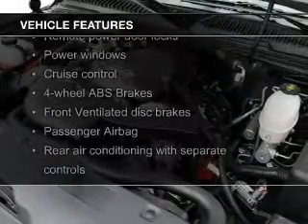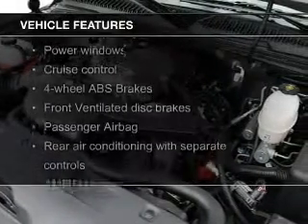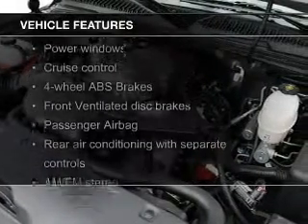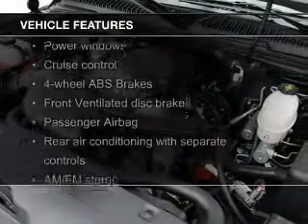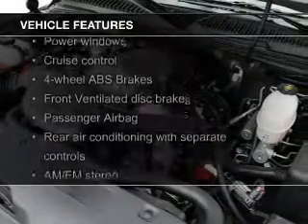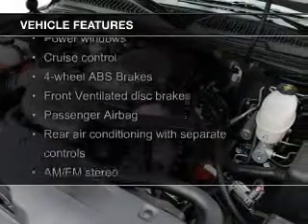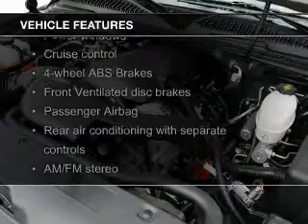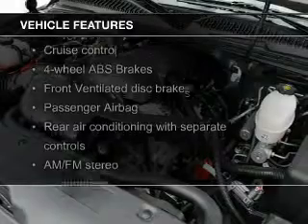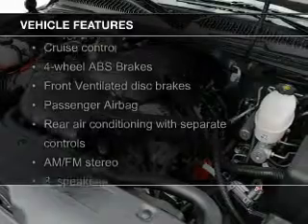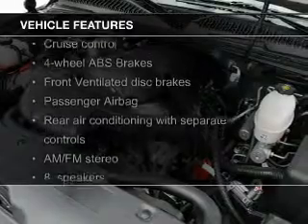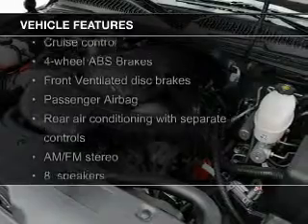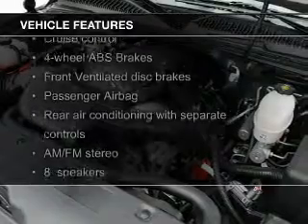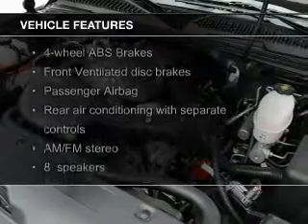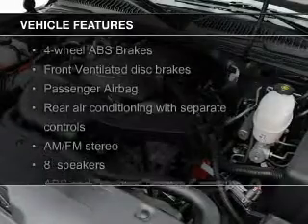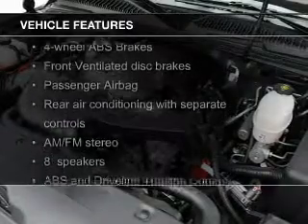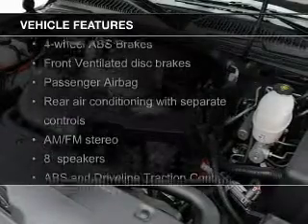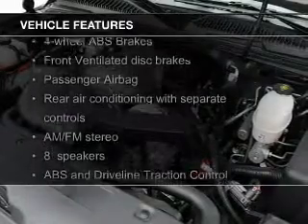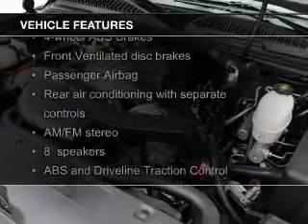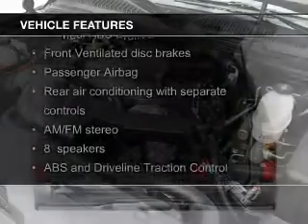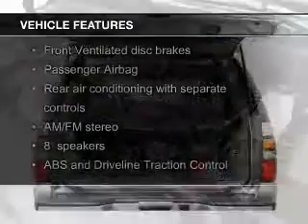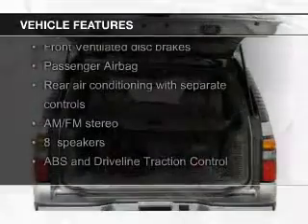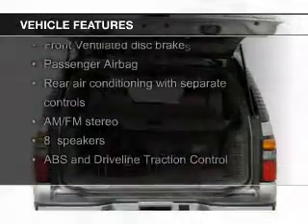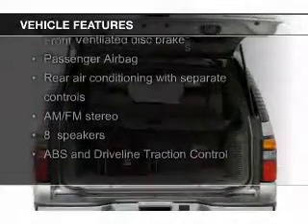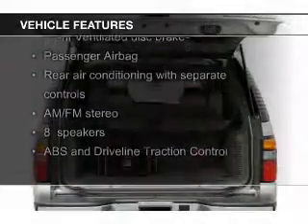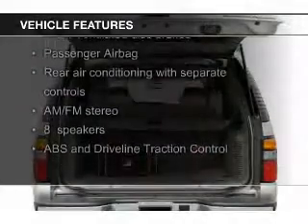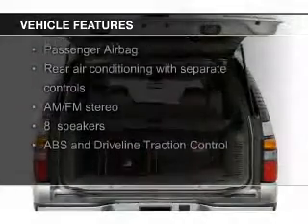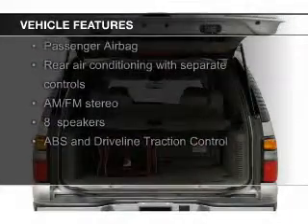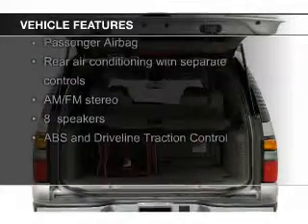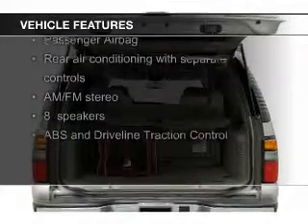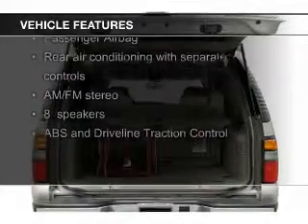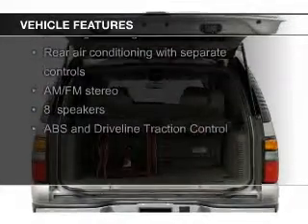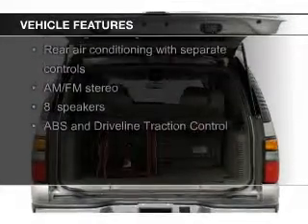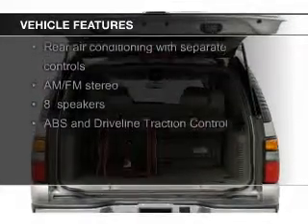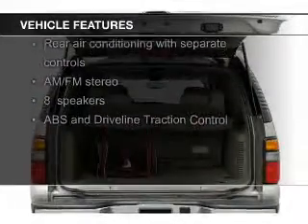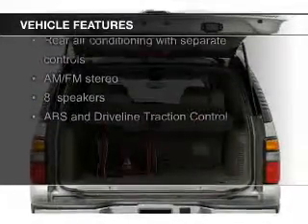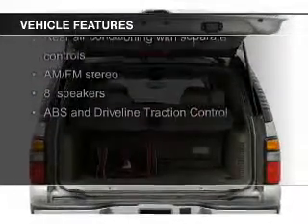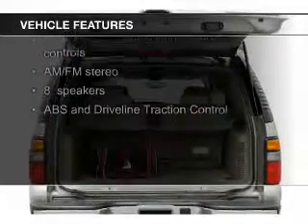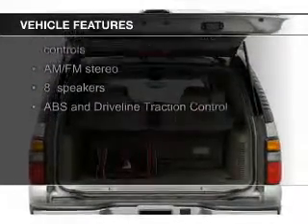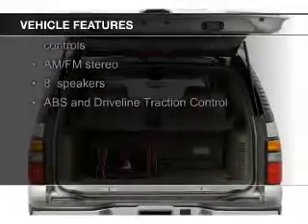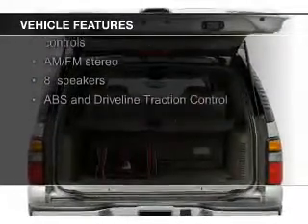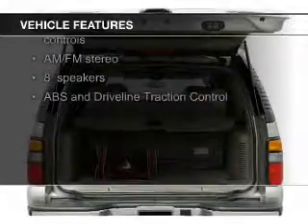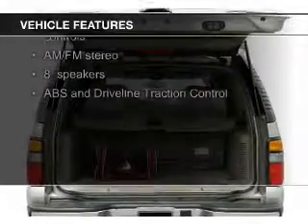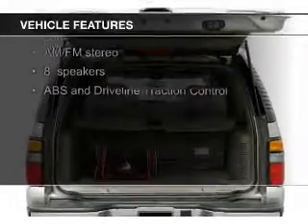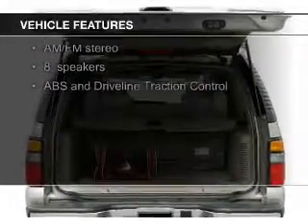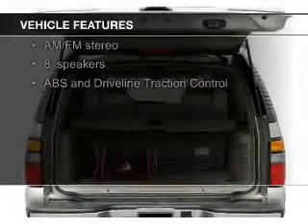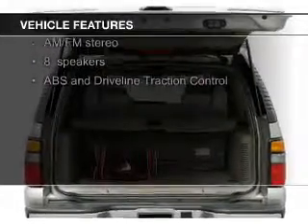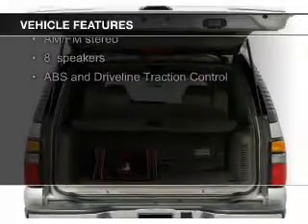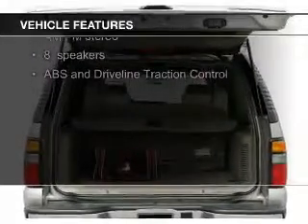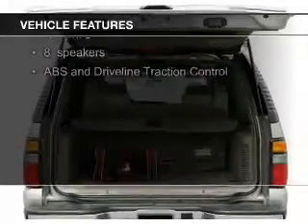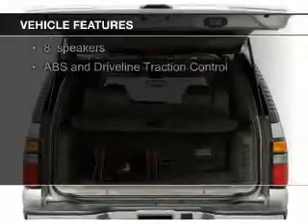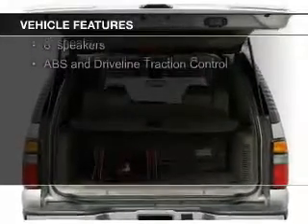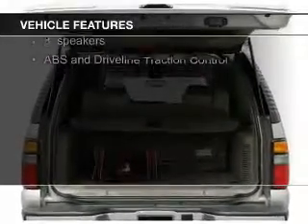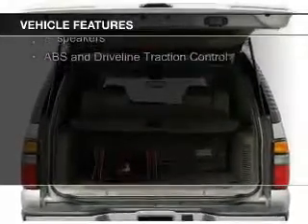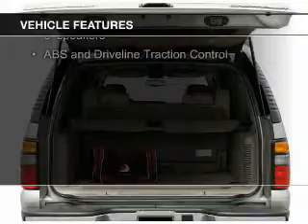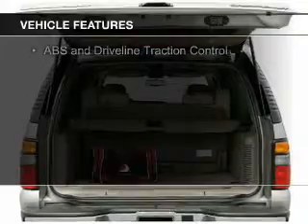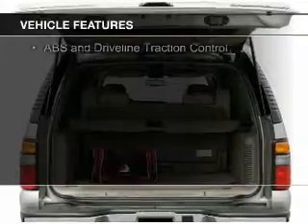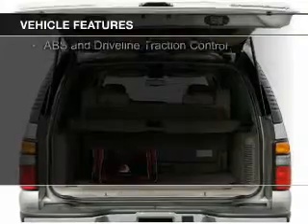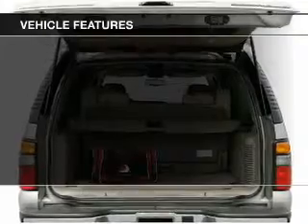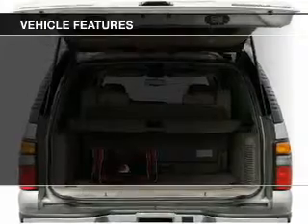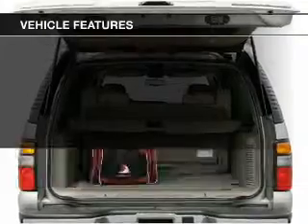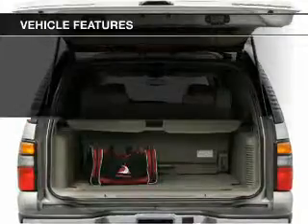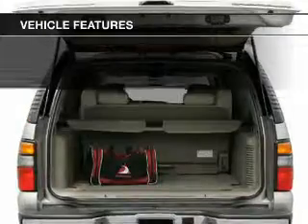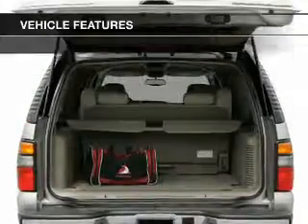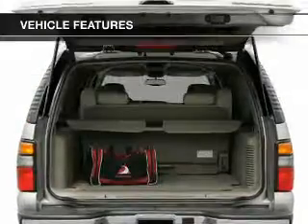heated seats, power folding mirrors, Sirius XM satellite radio, steering wheel controls, and memory seats.